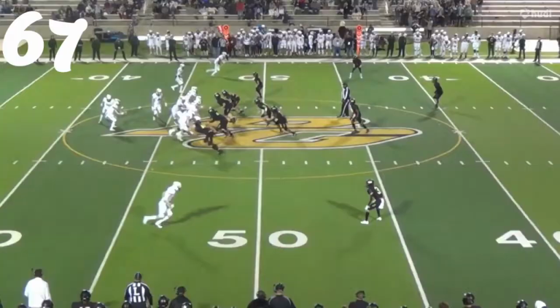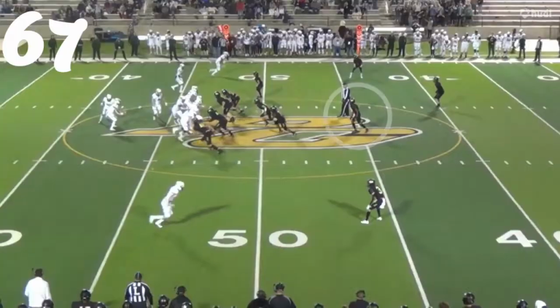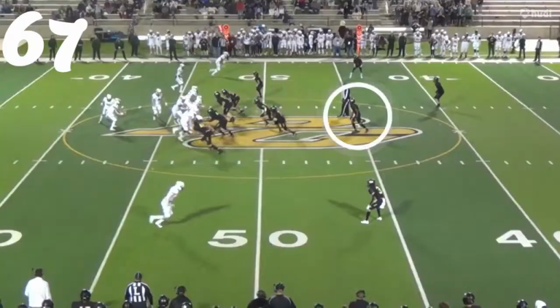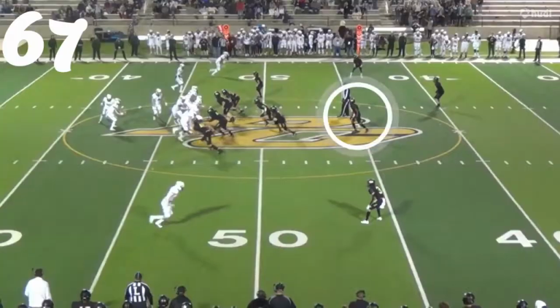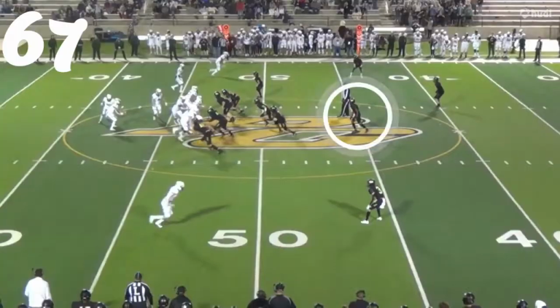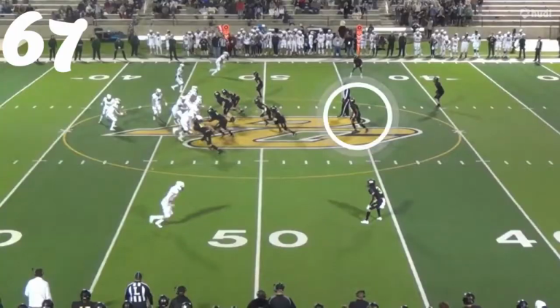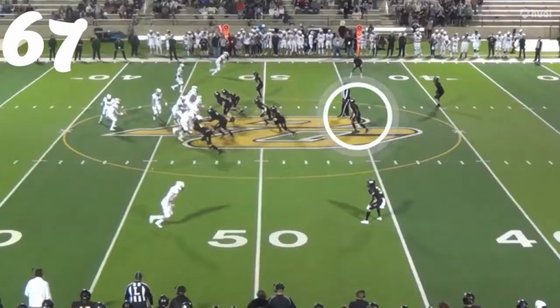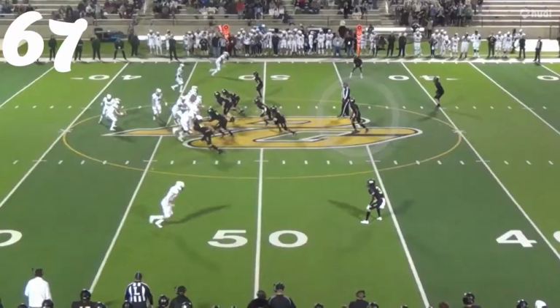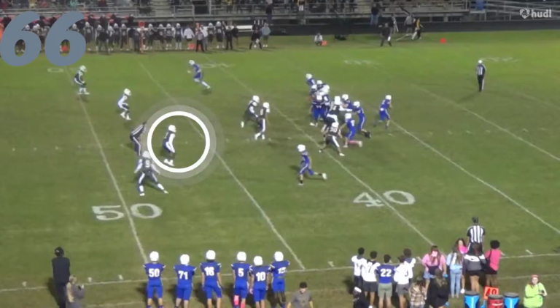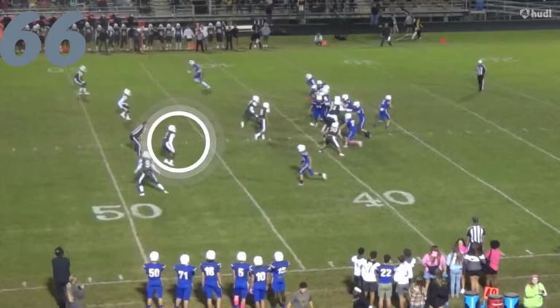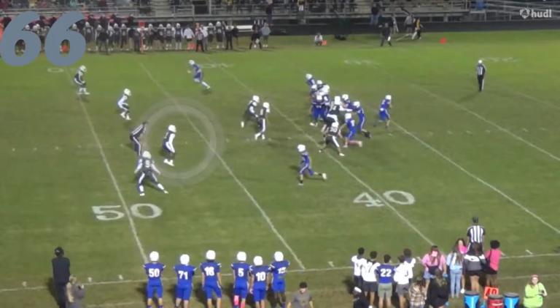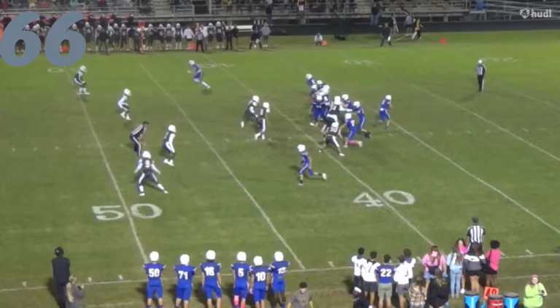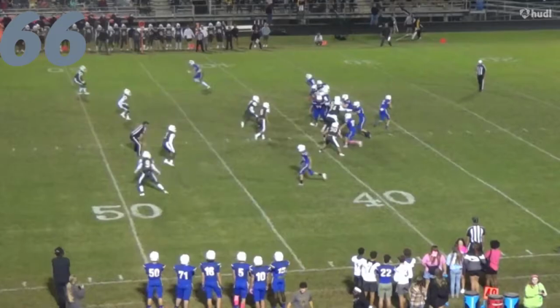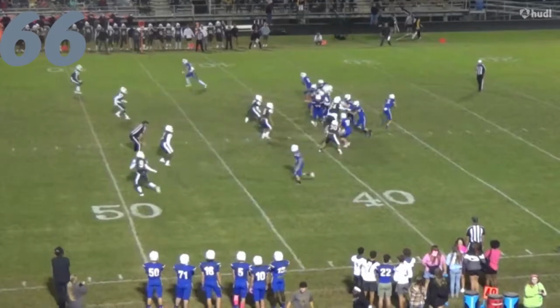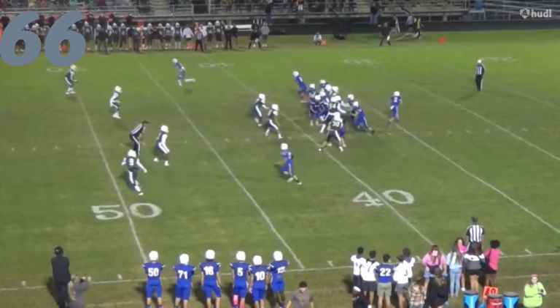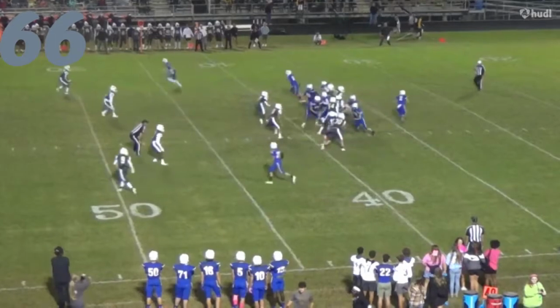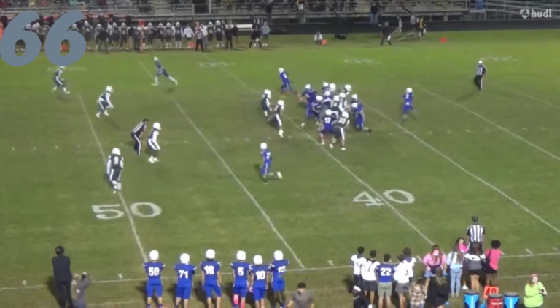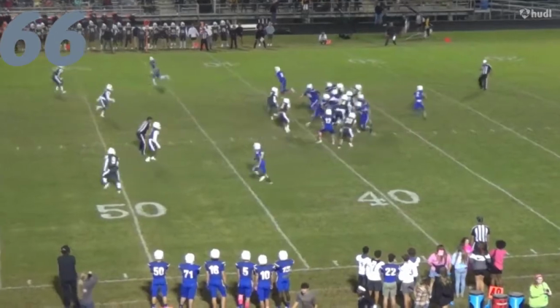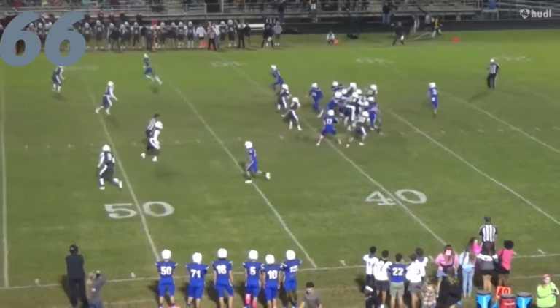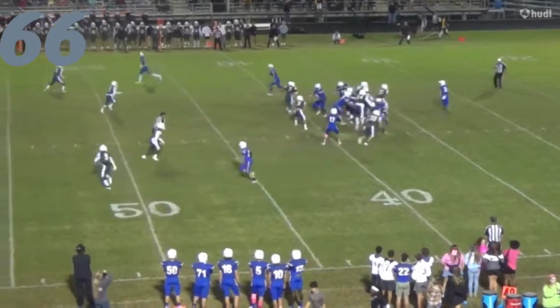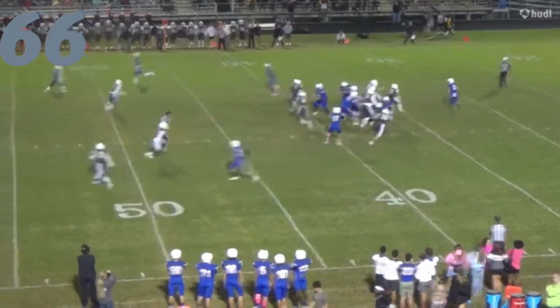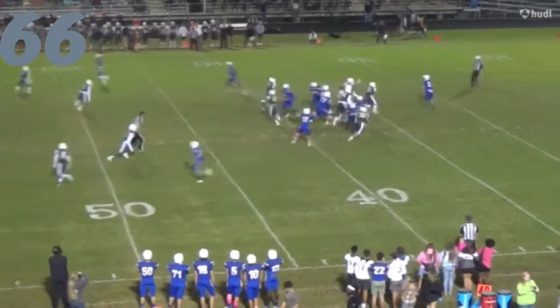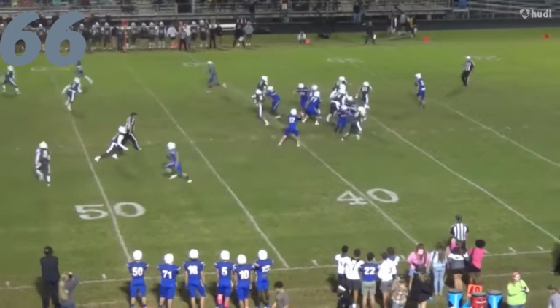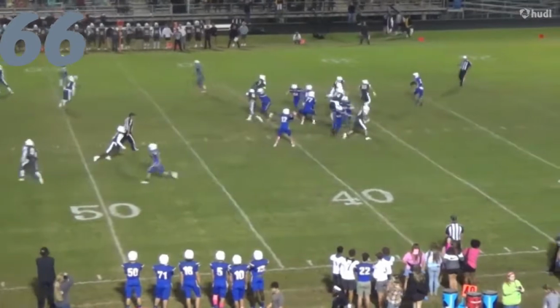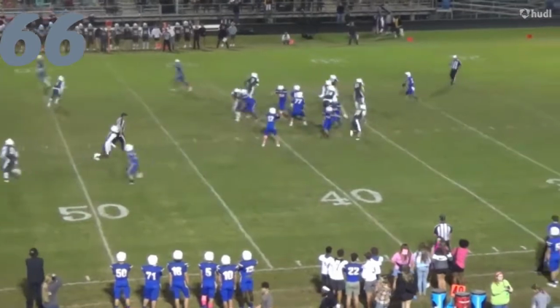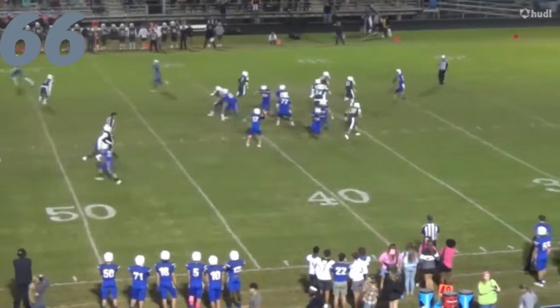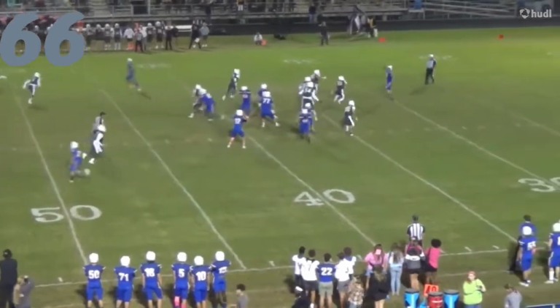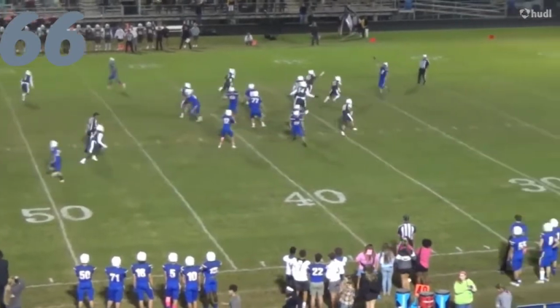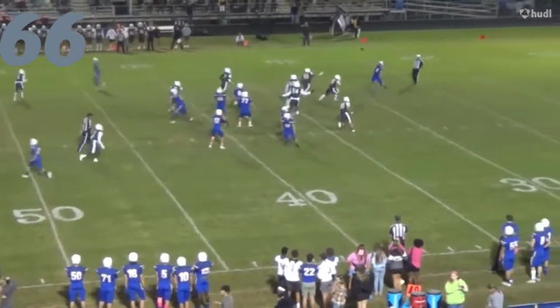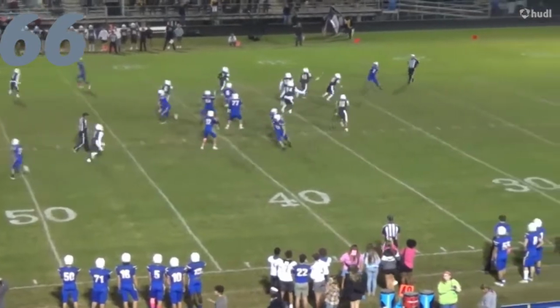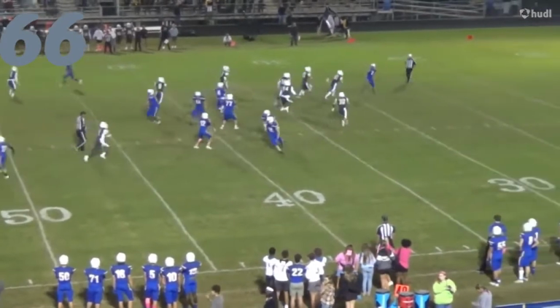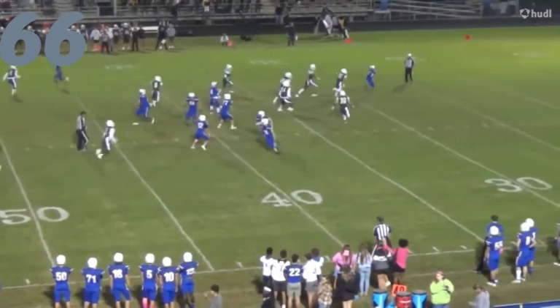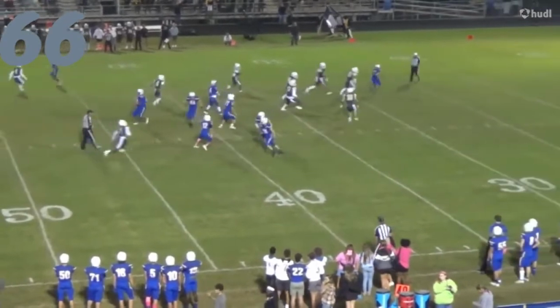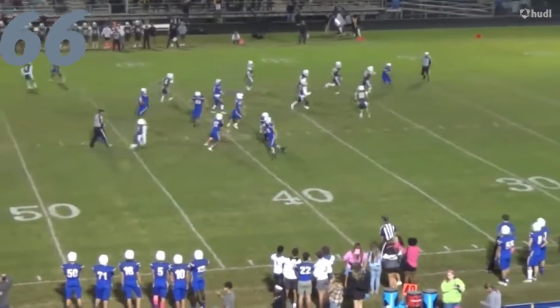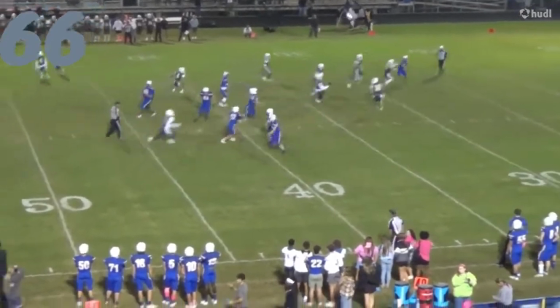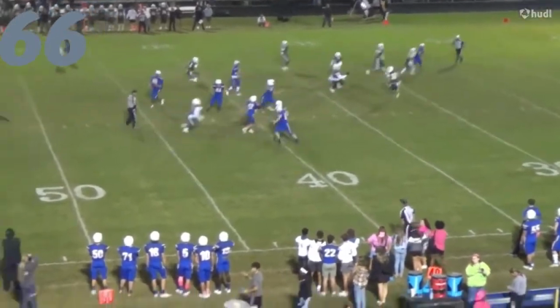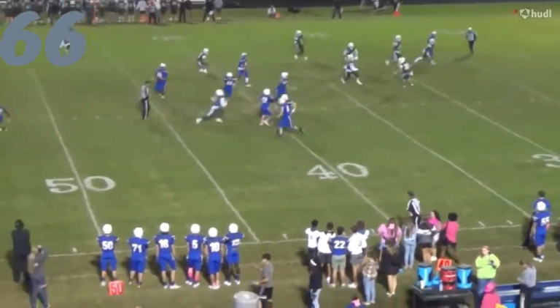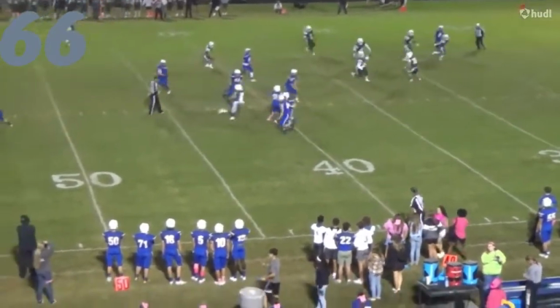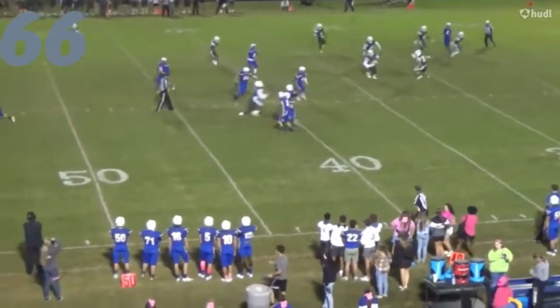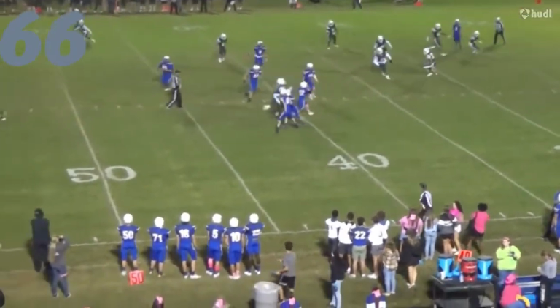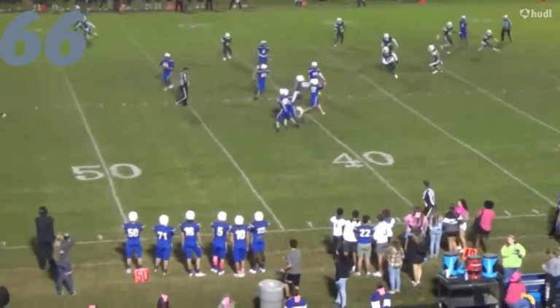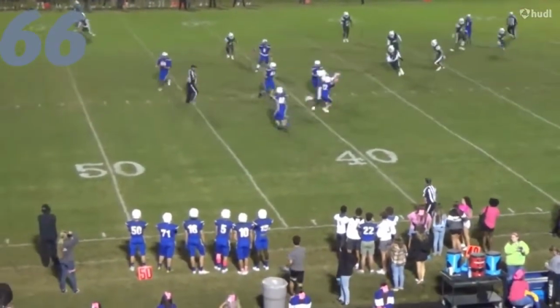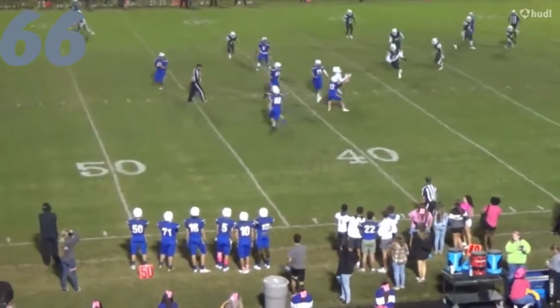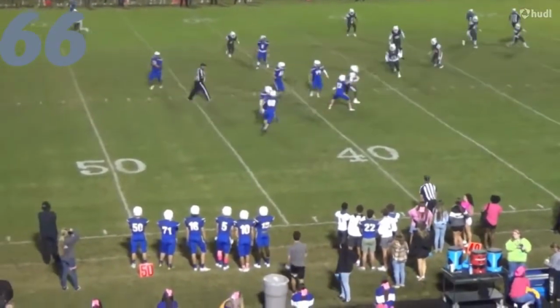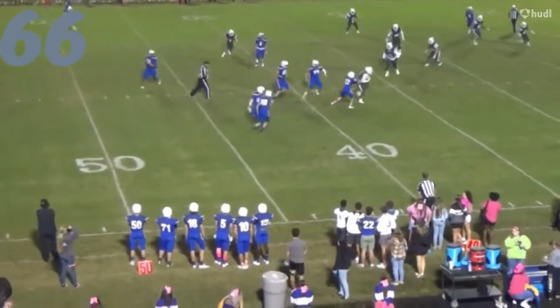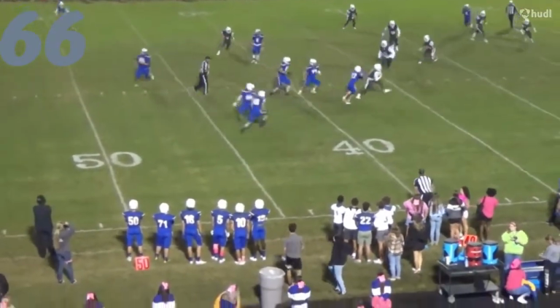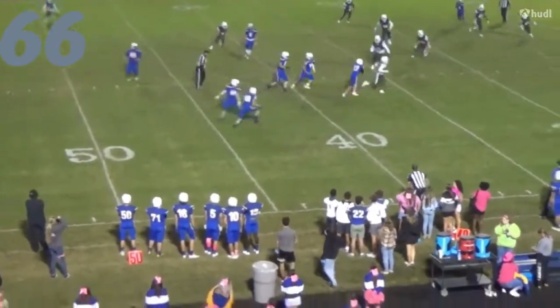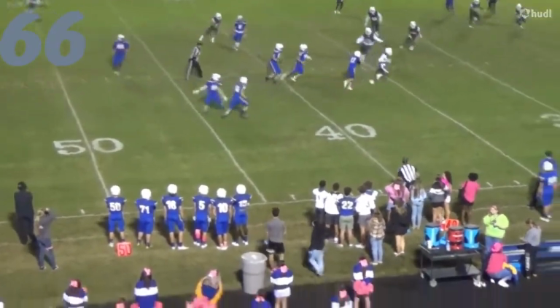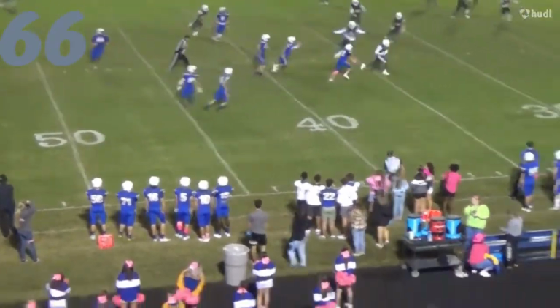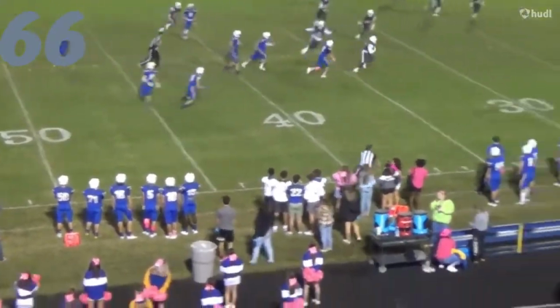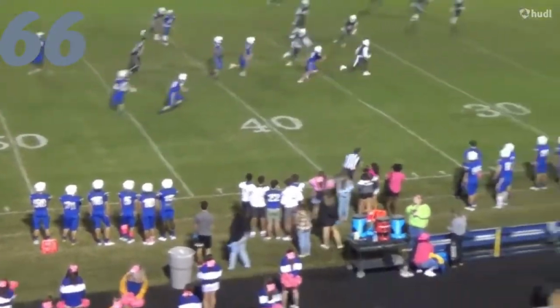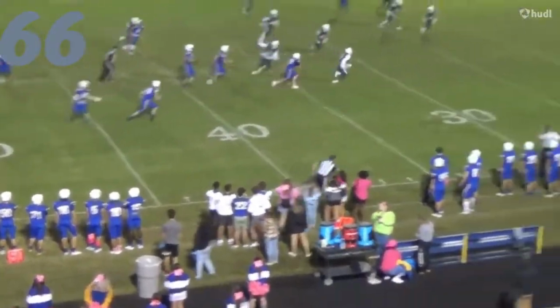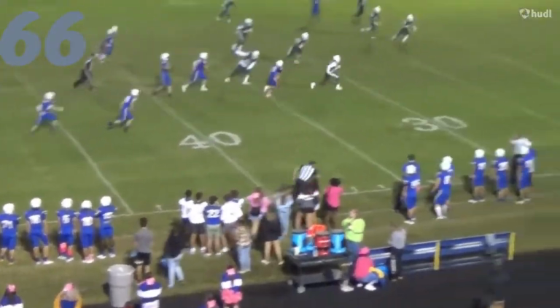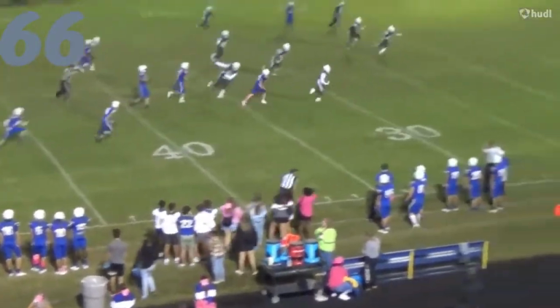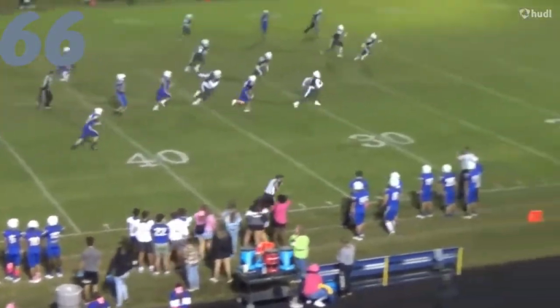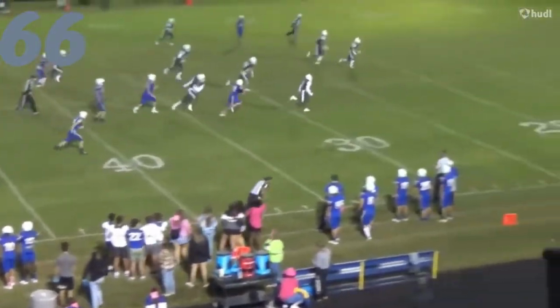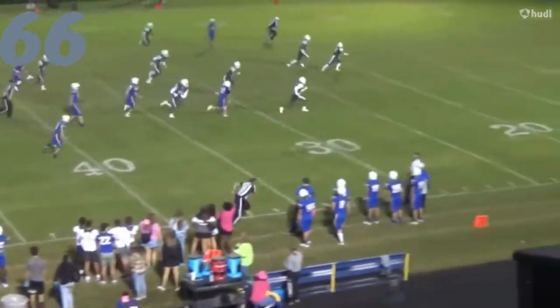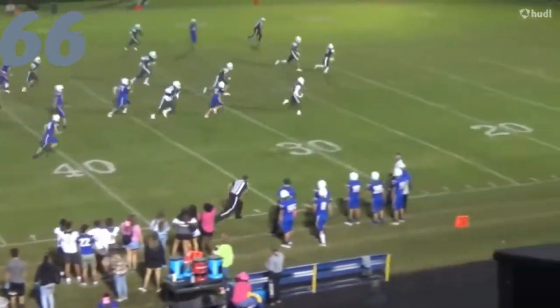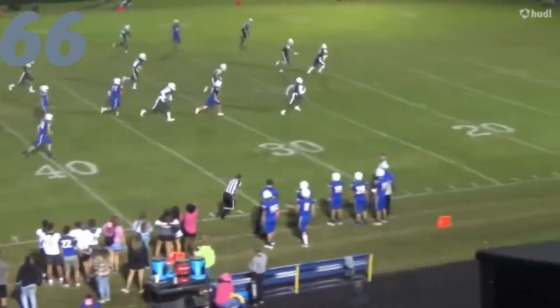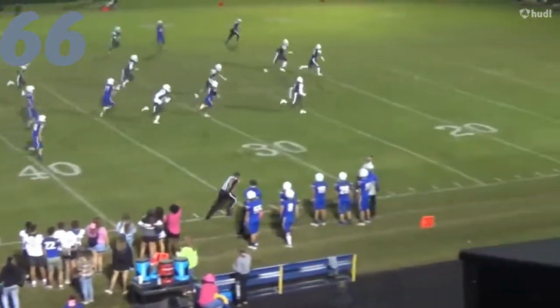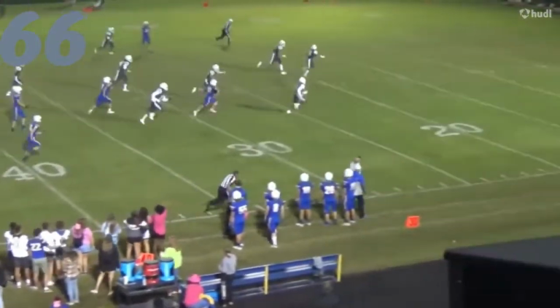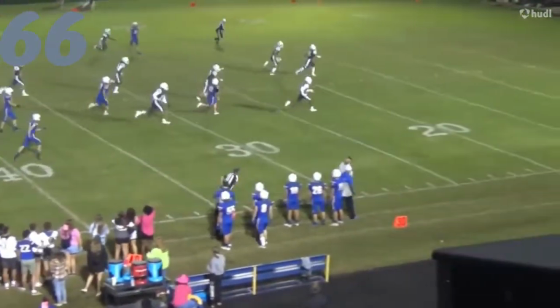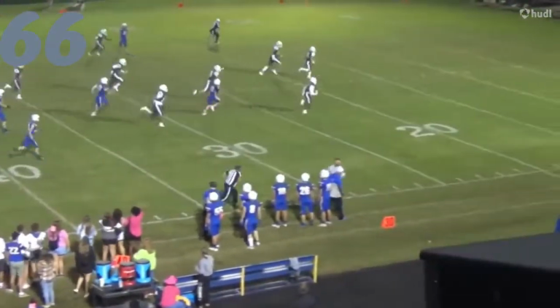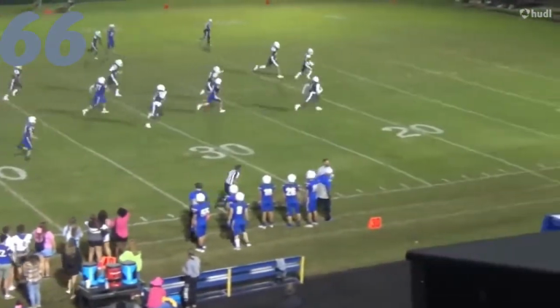Number 66, McFadden again. The easiest pick six you'll see — comes up, sees the screen, and walks it in for a touchdown.